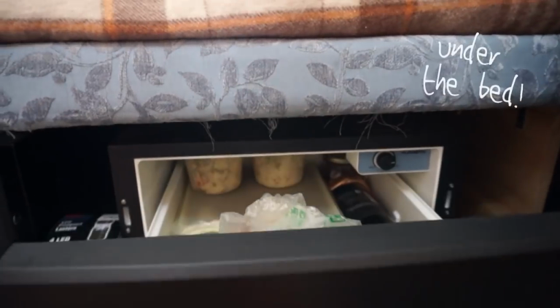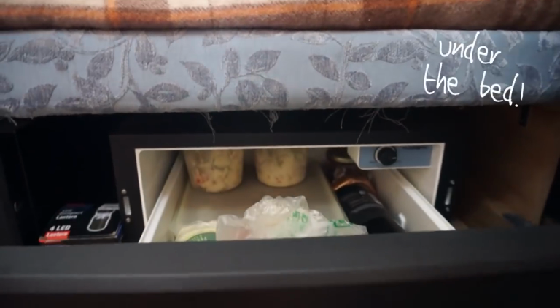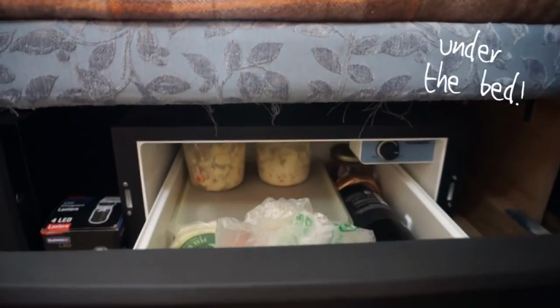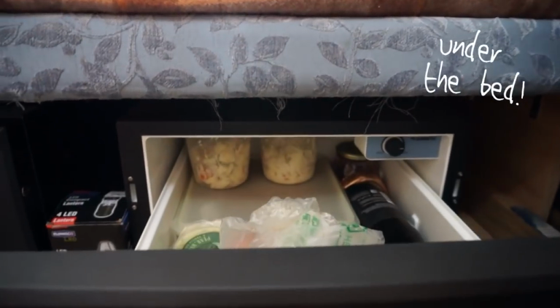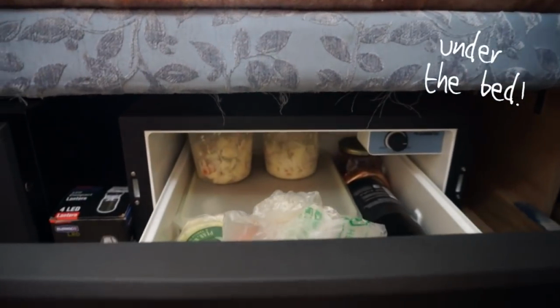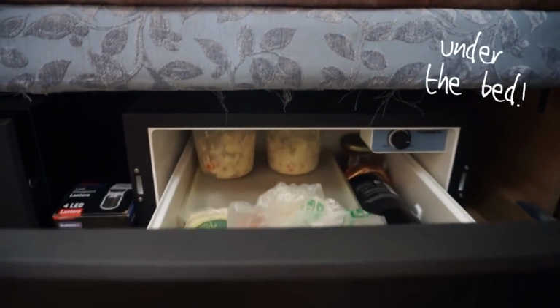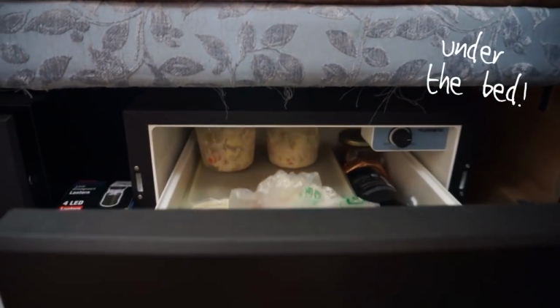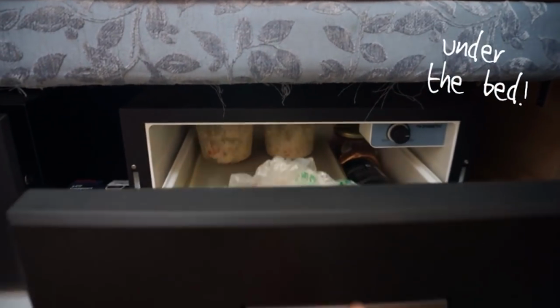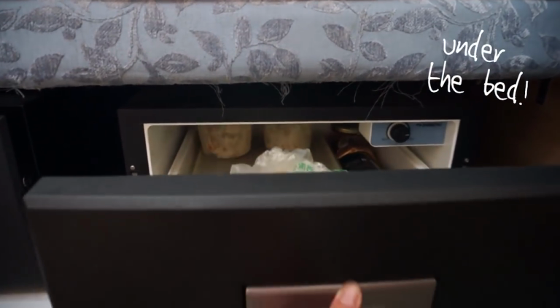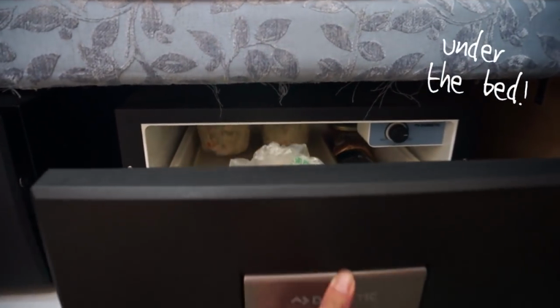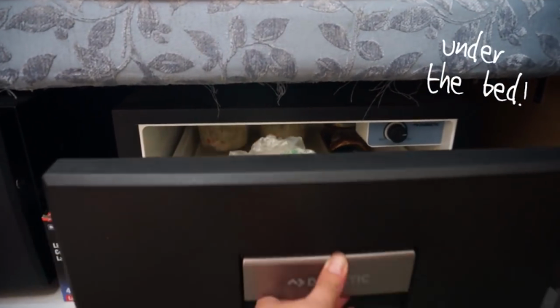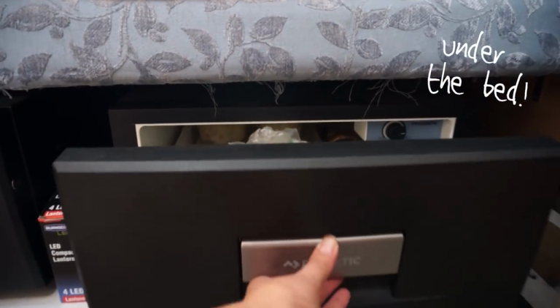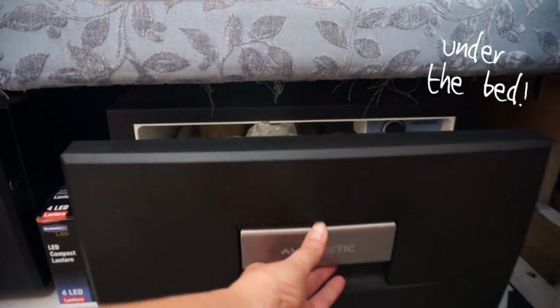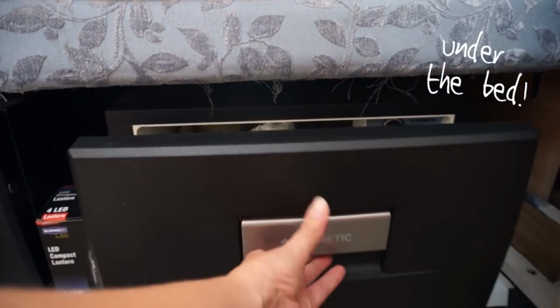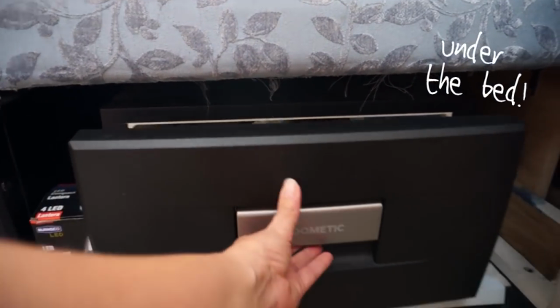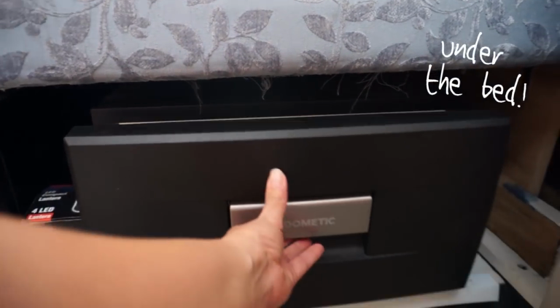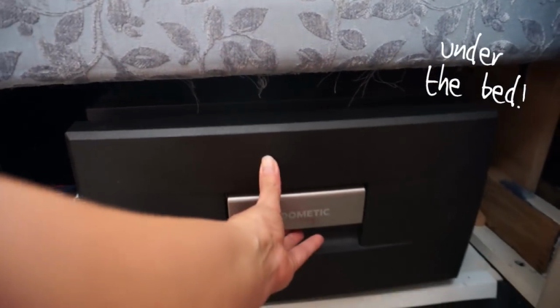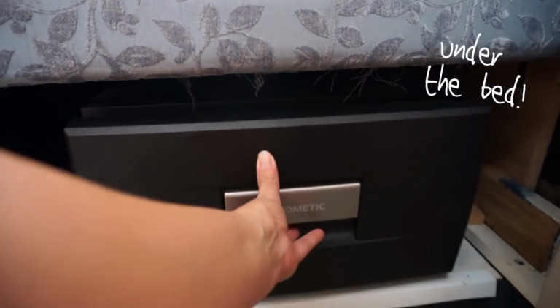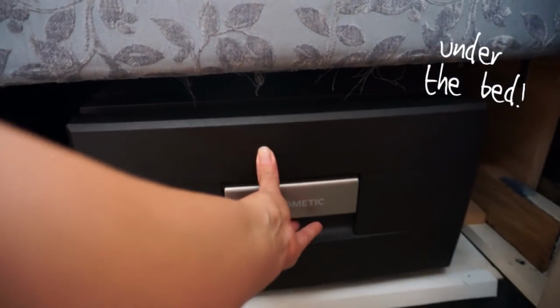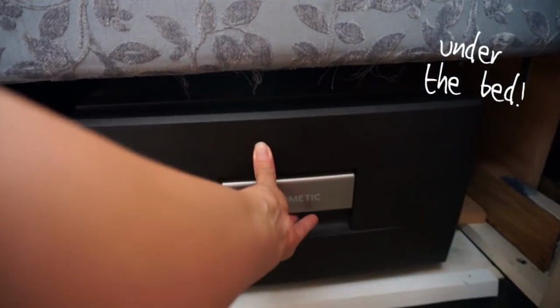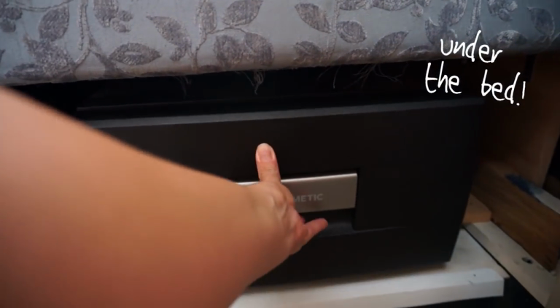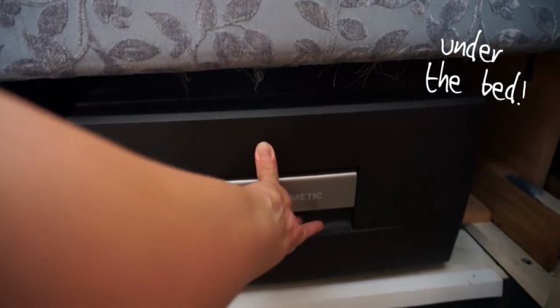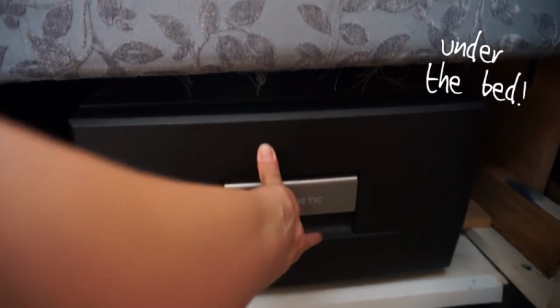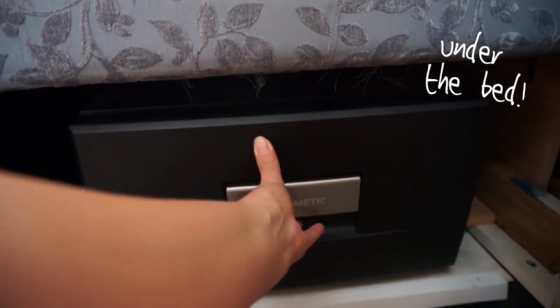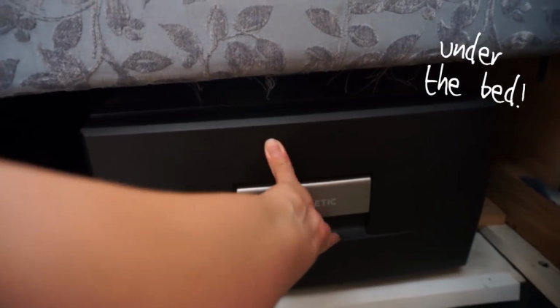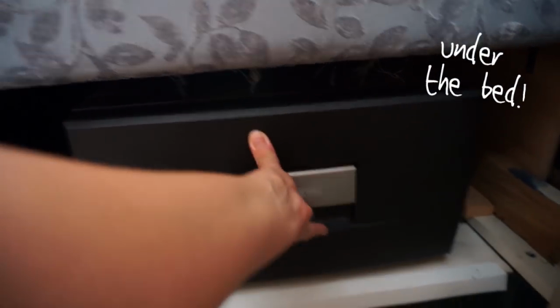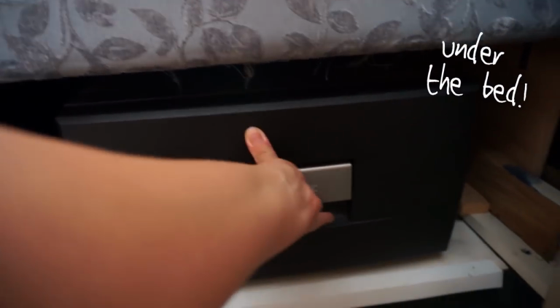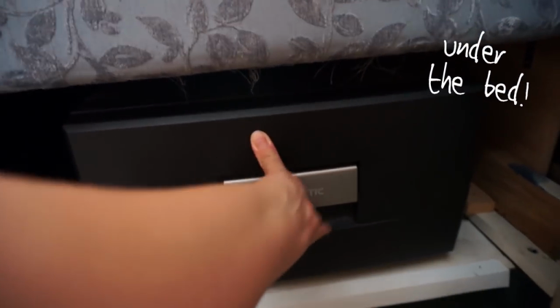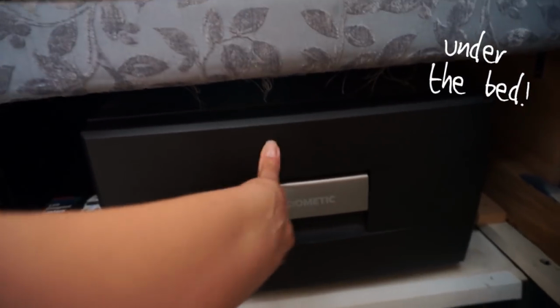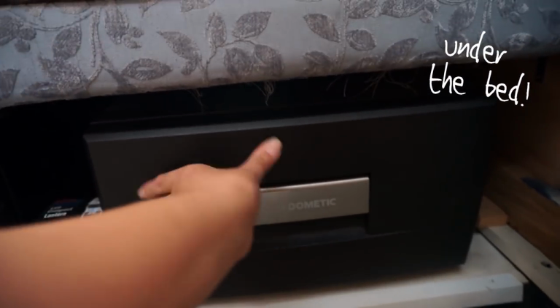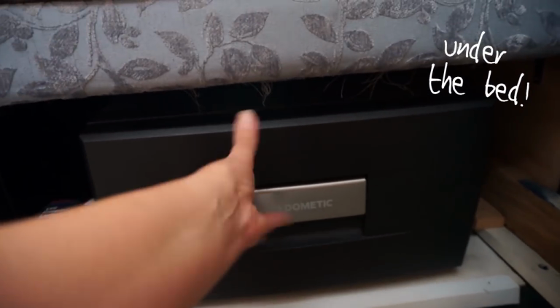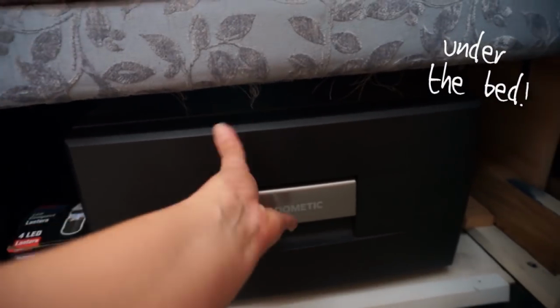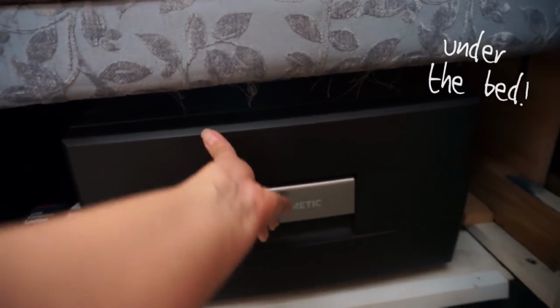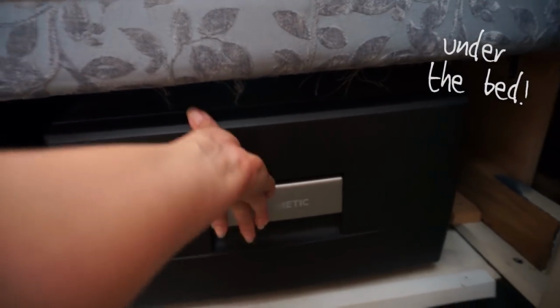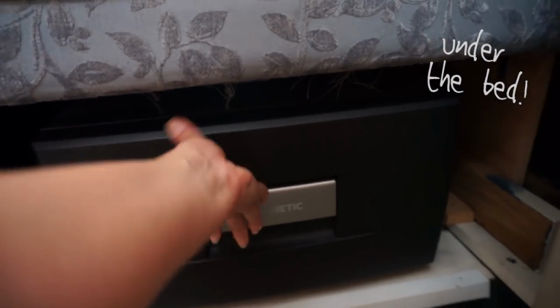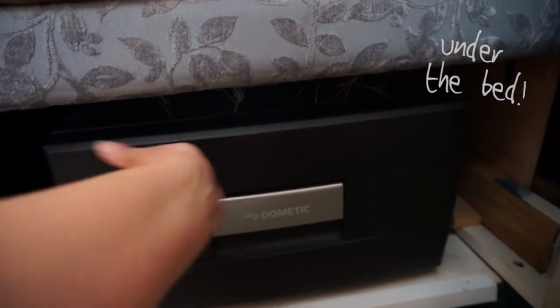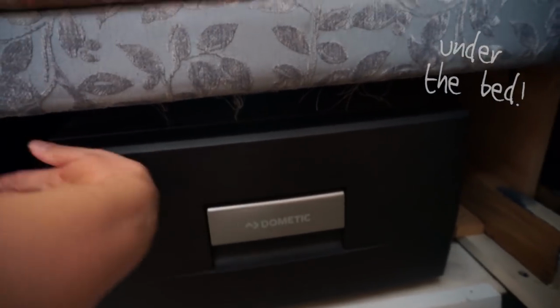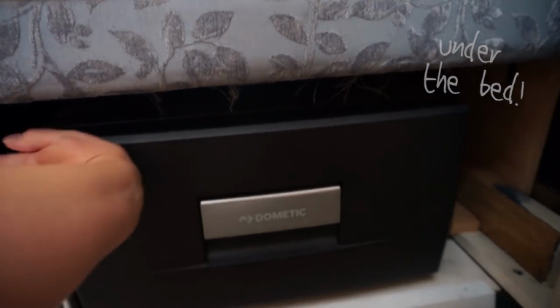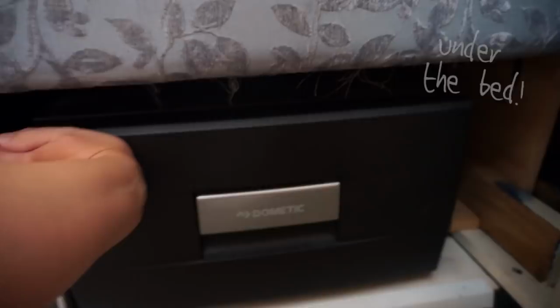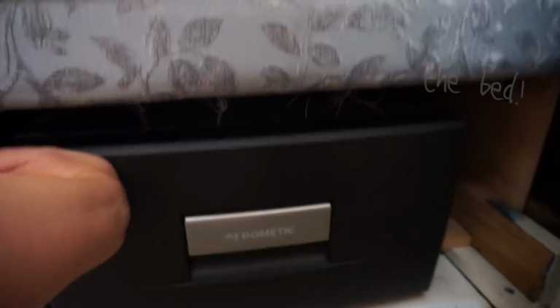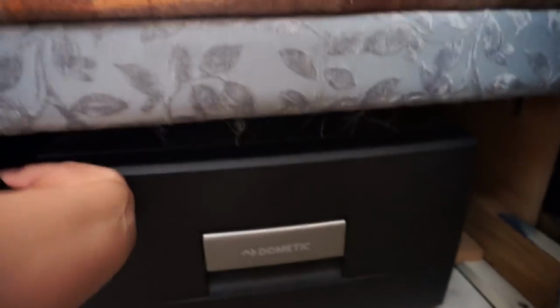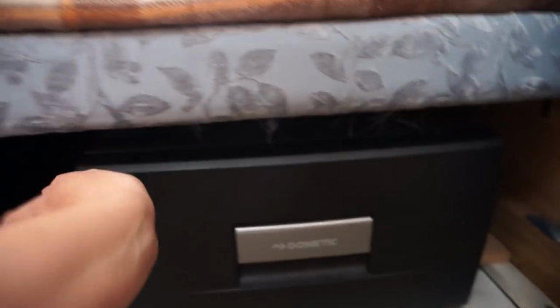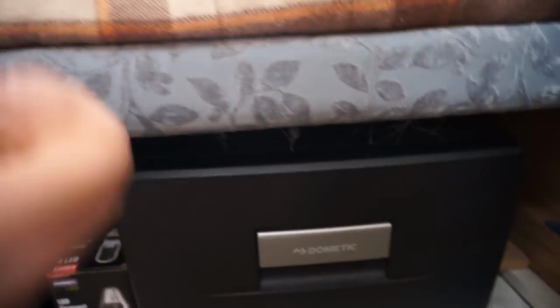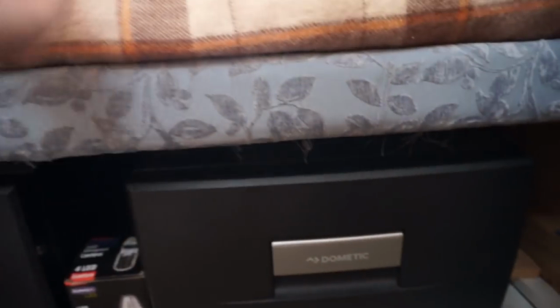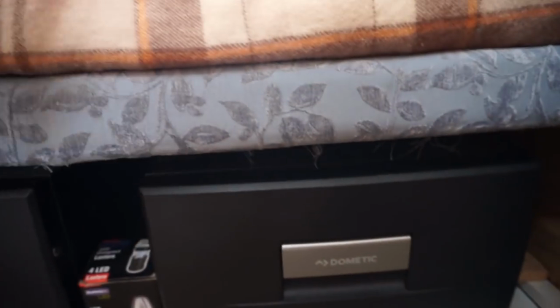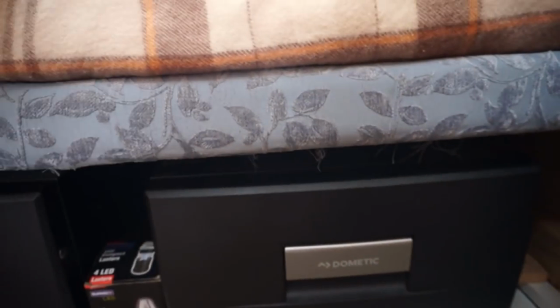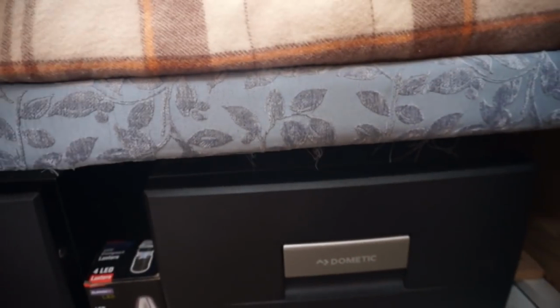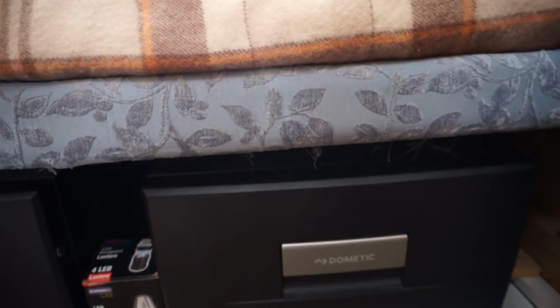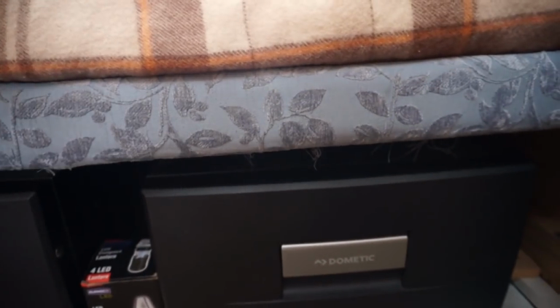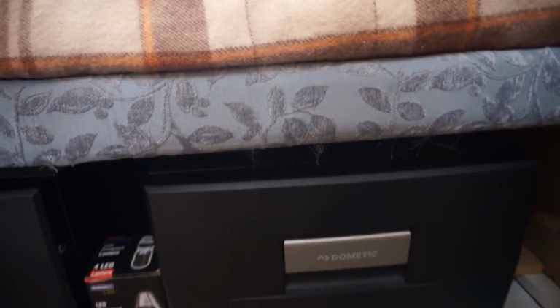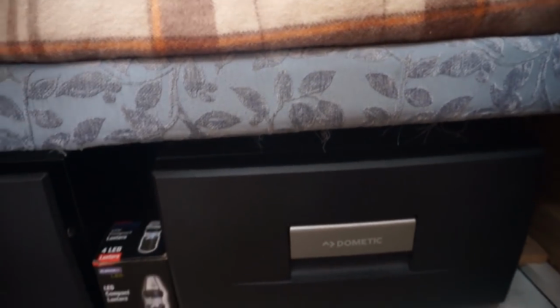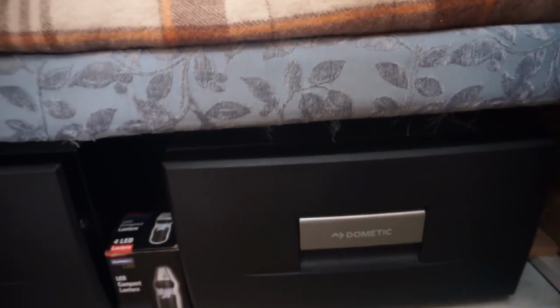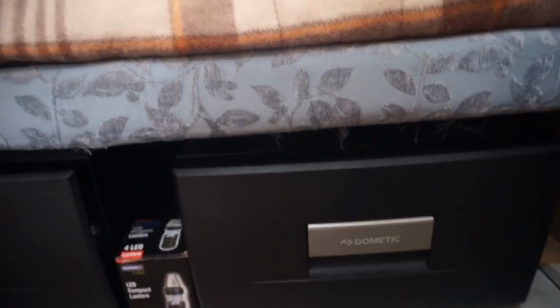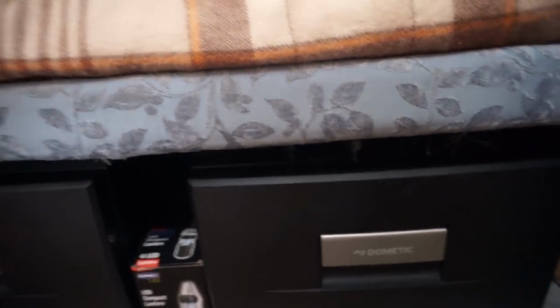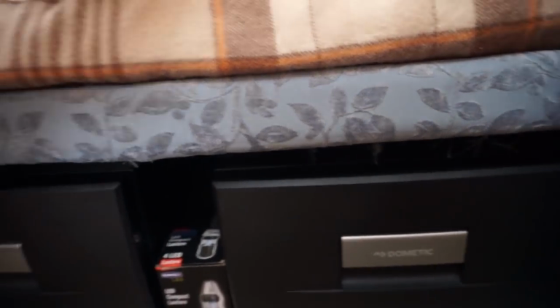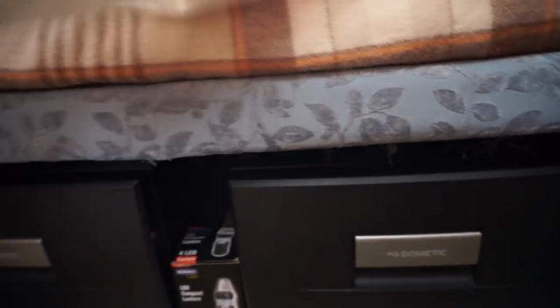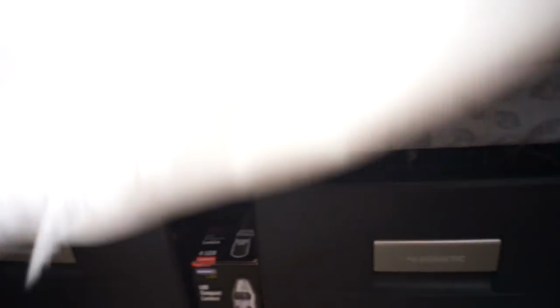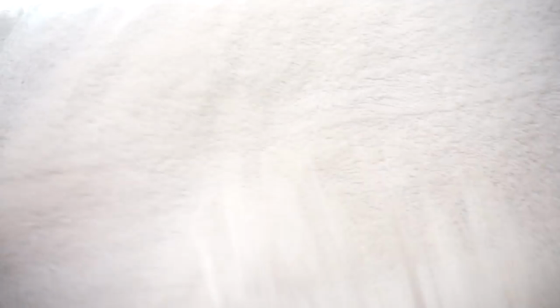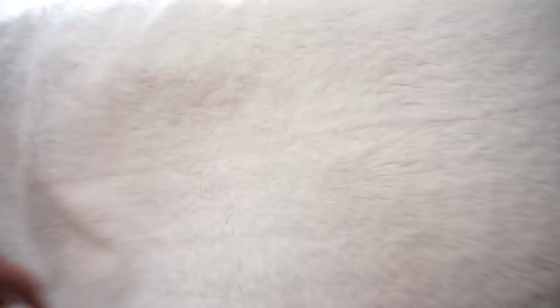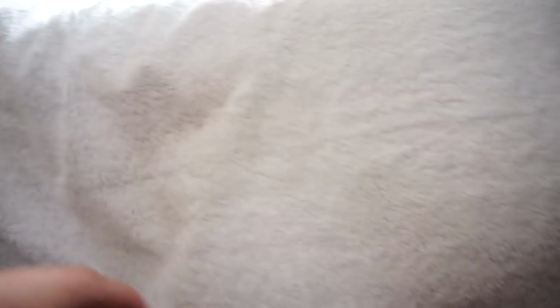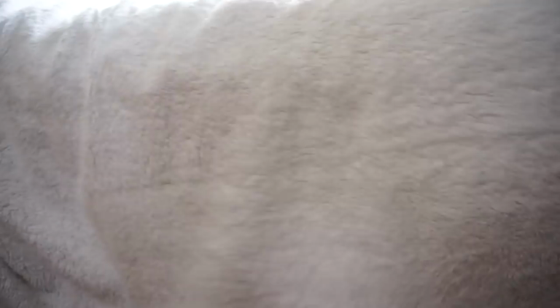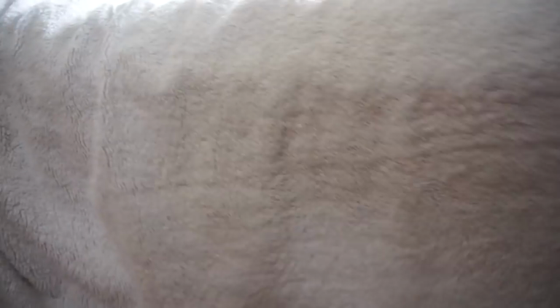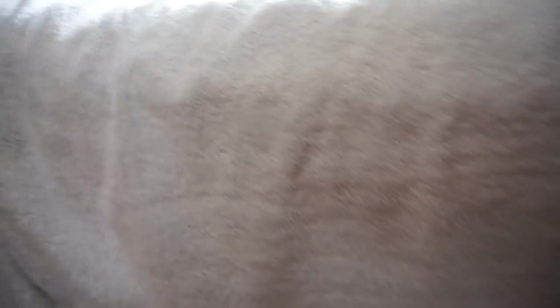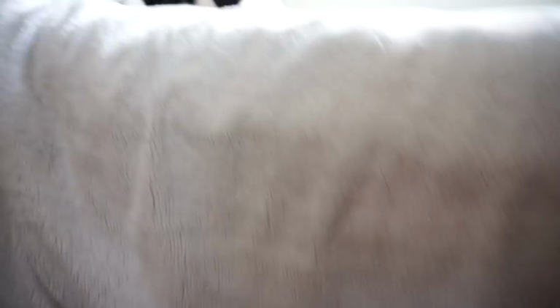These ones have got thermostats so you can set them to the right temperature, and they're specially designed for caravans so they make no noise.